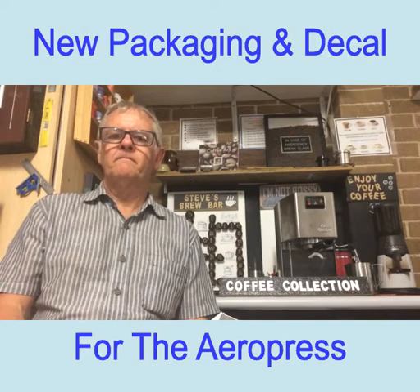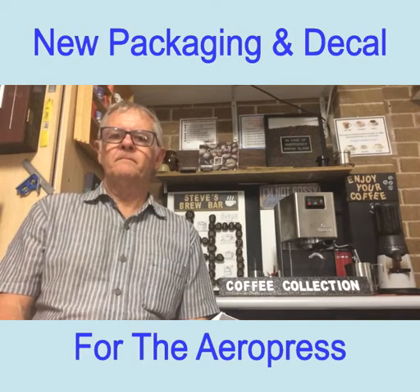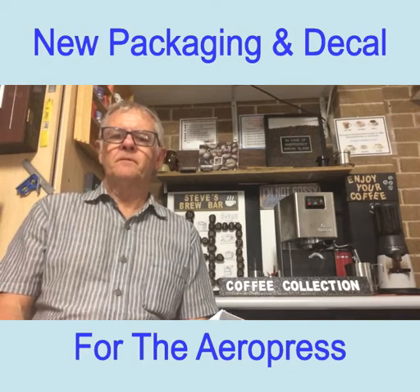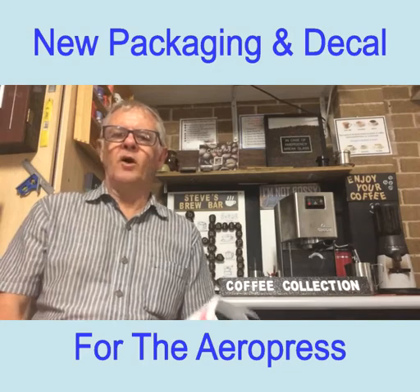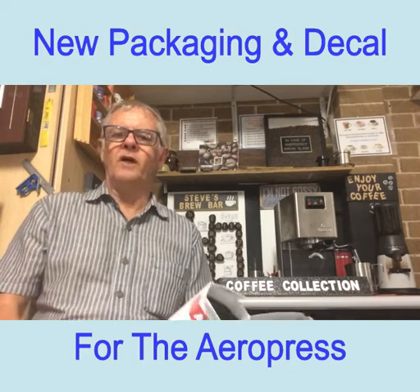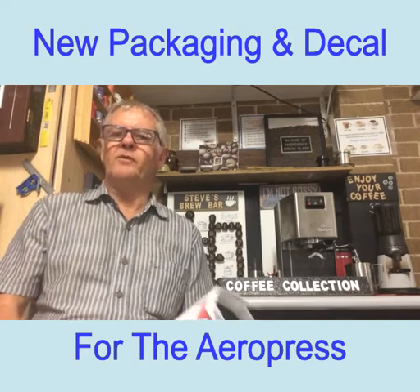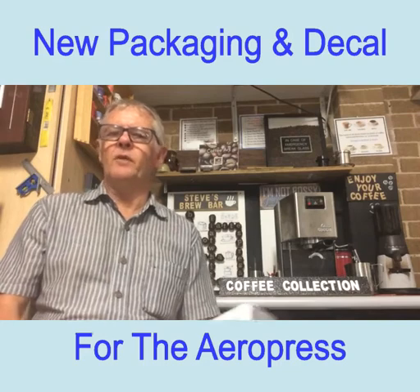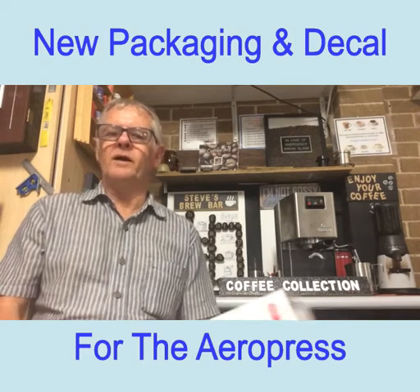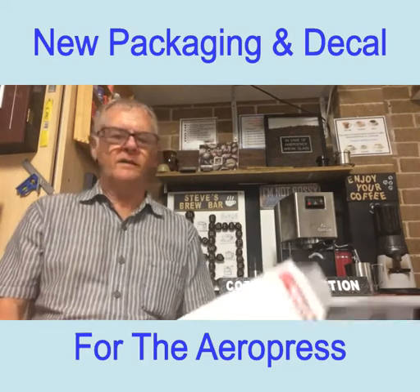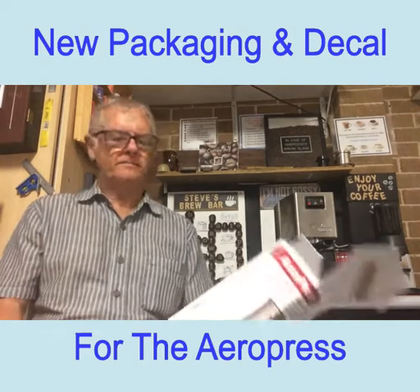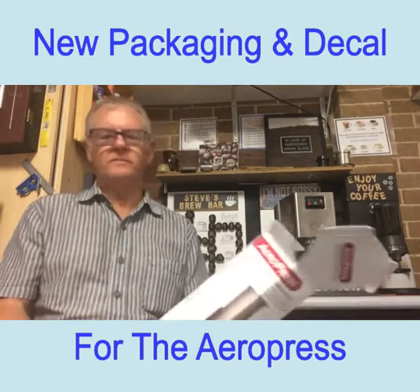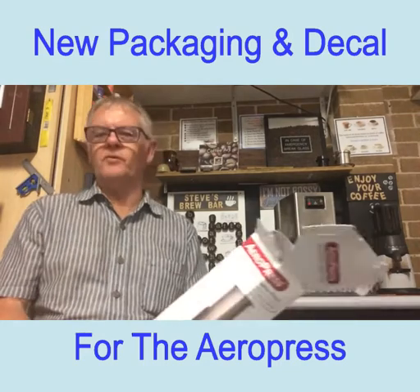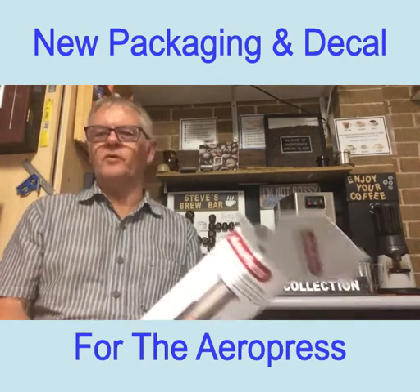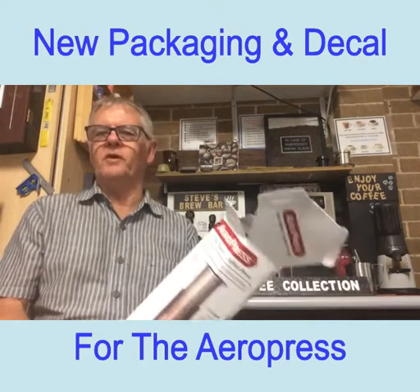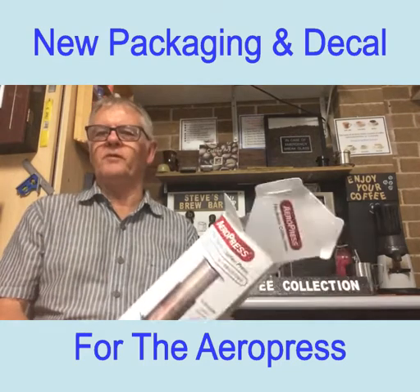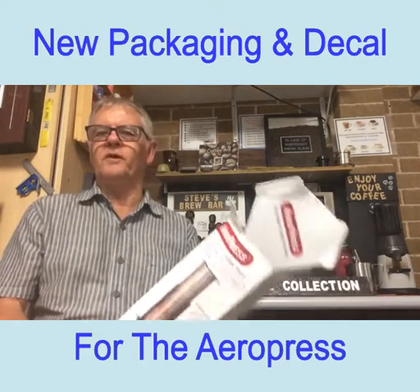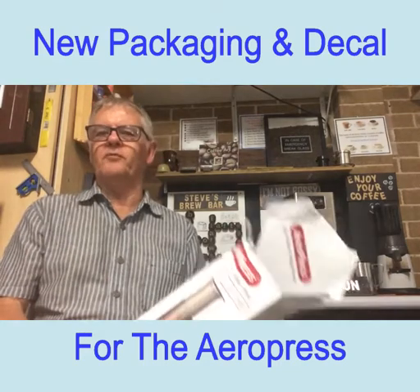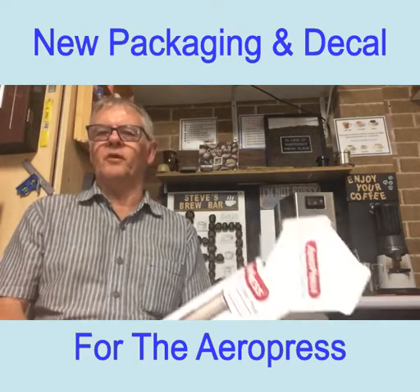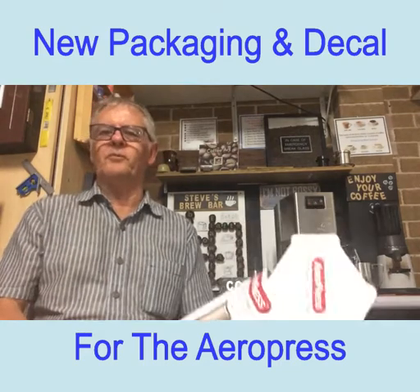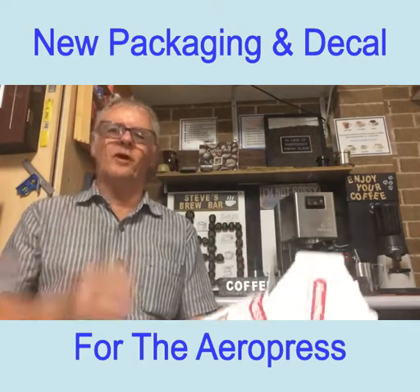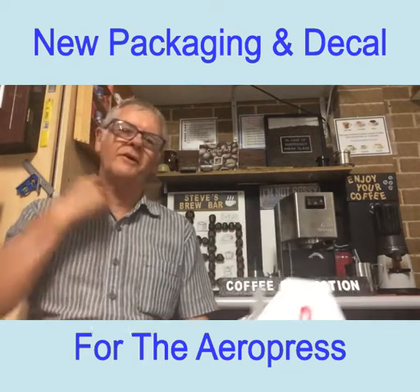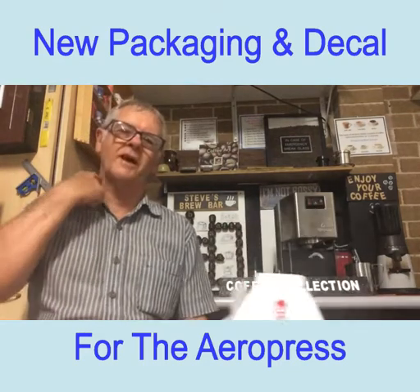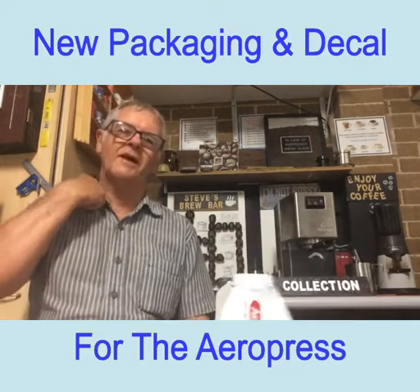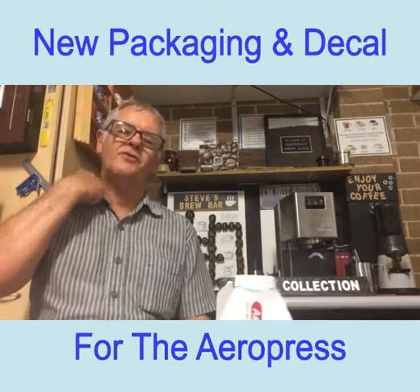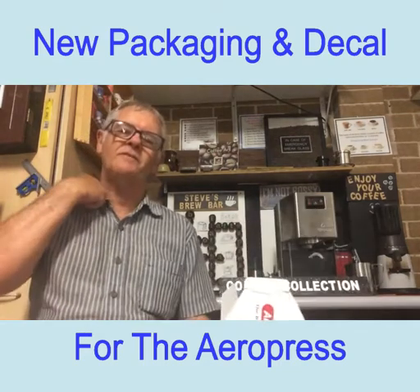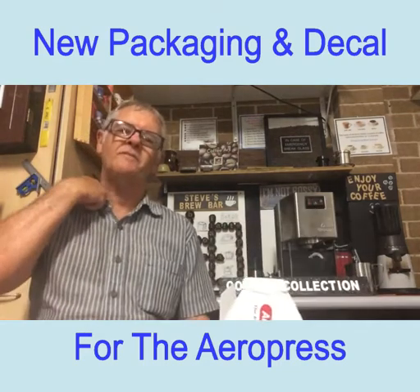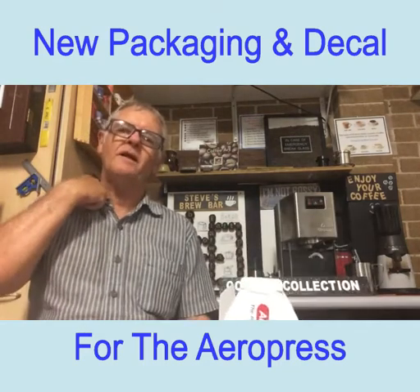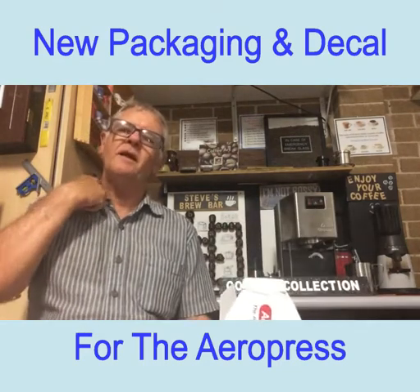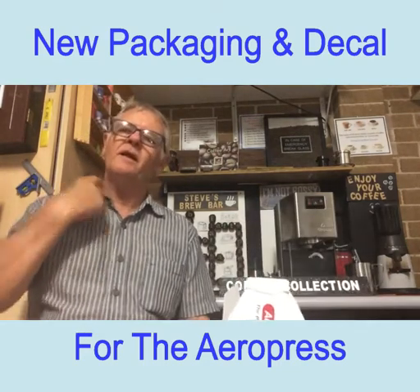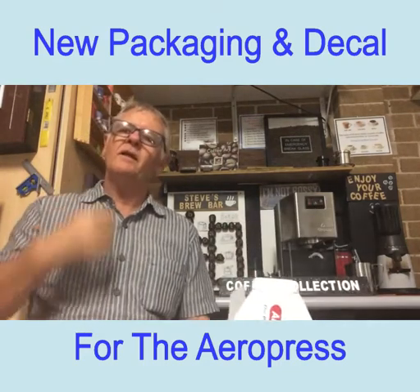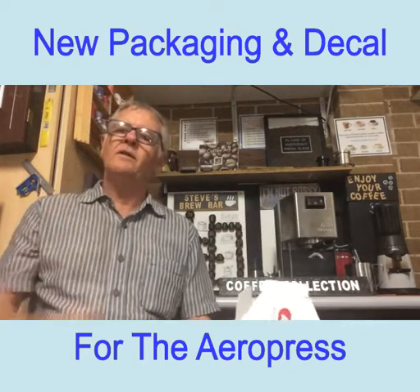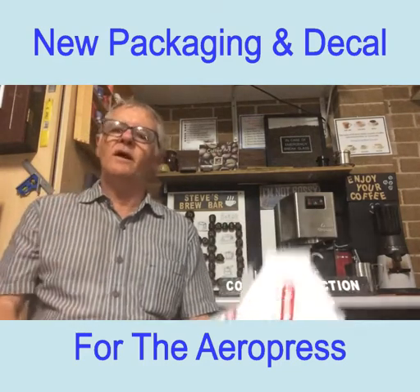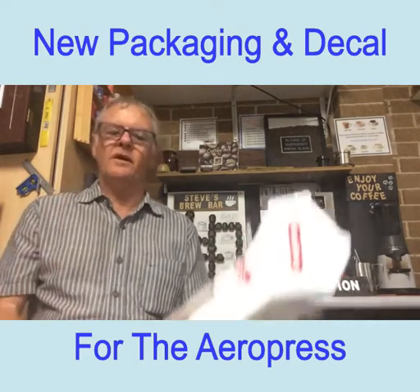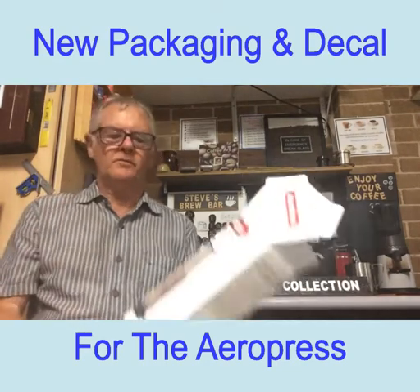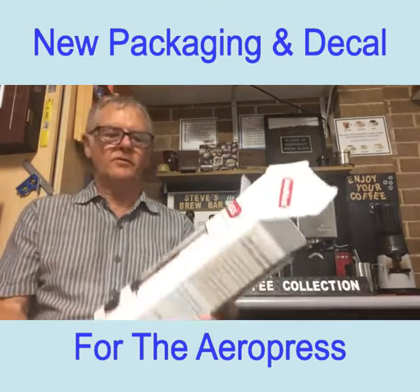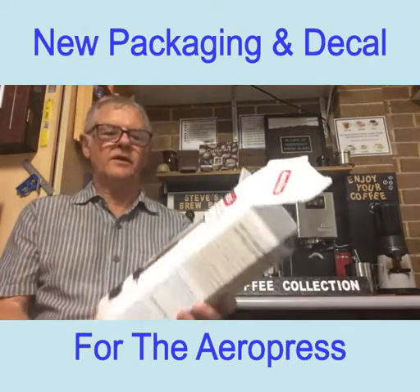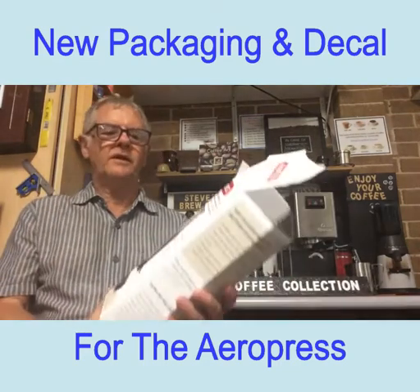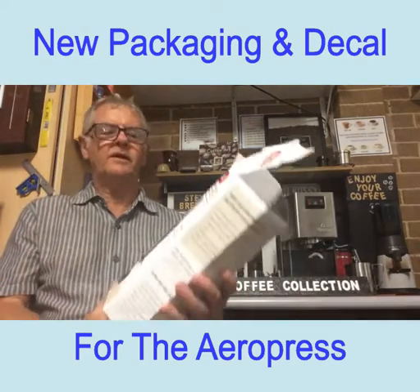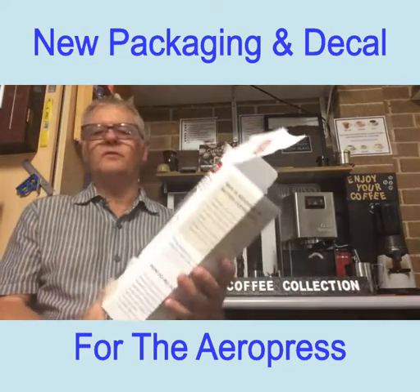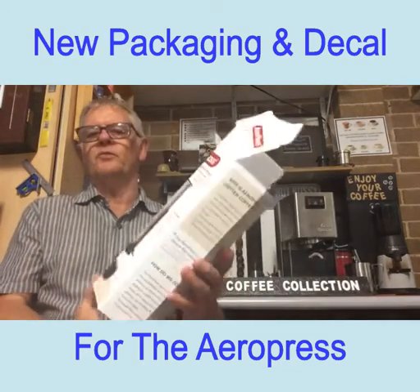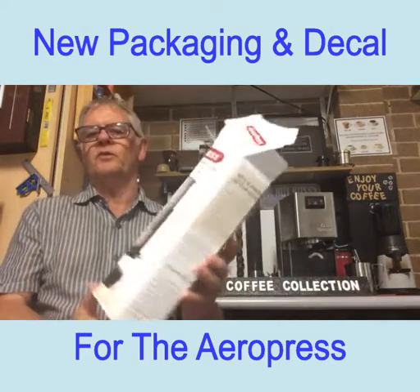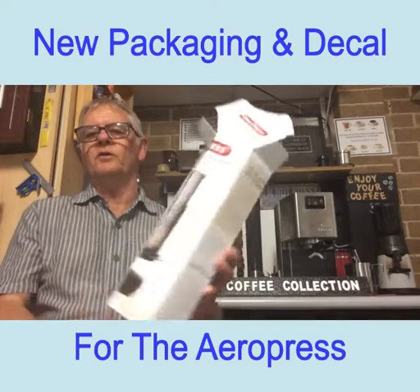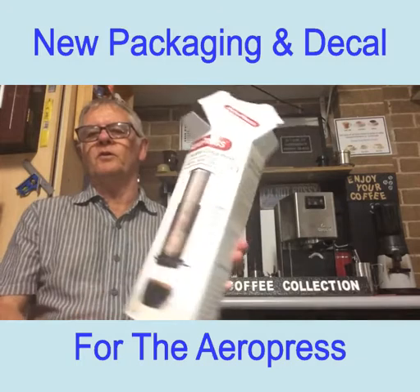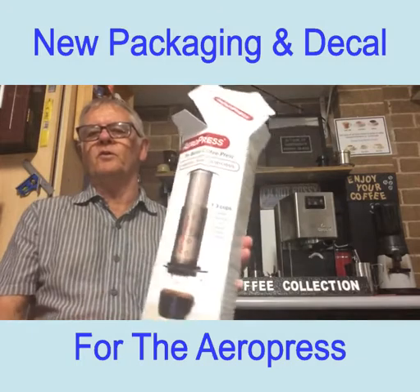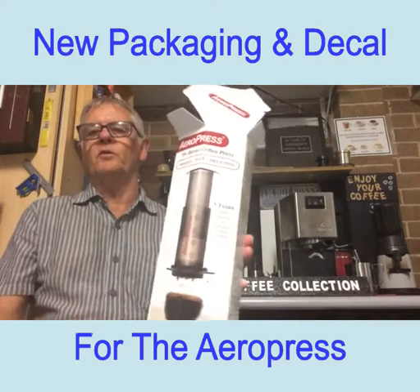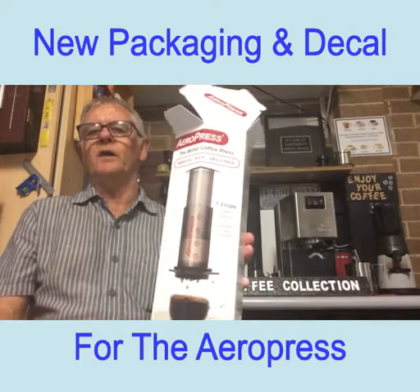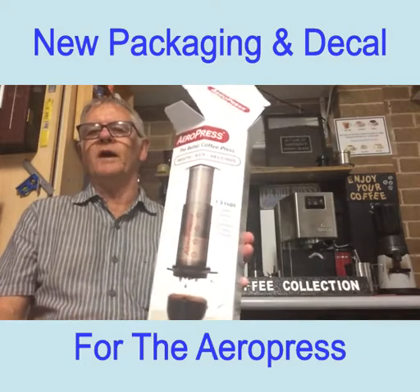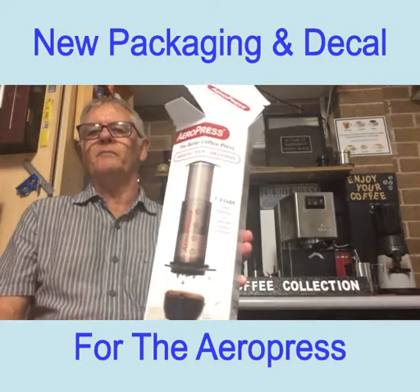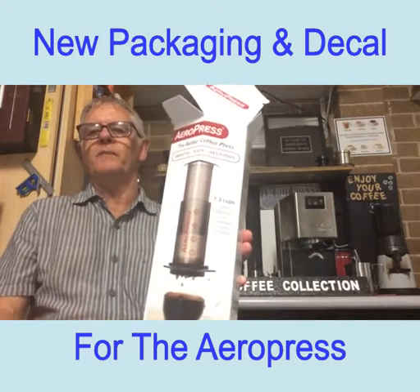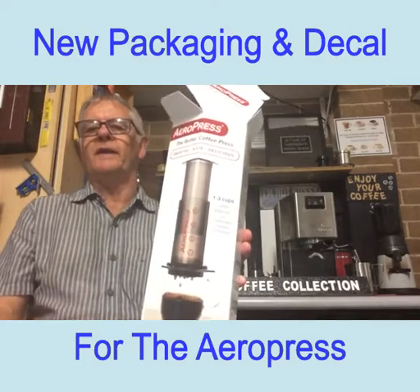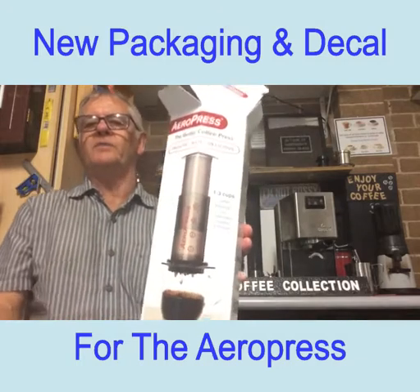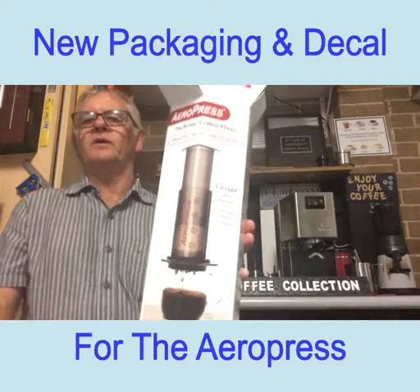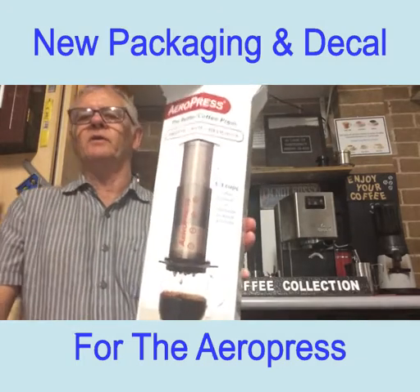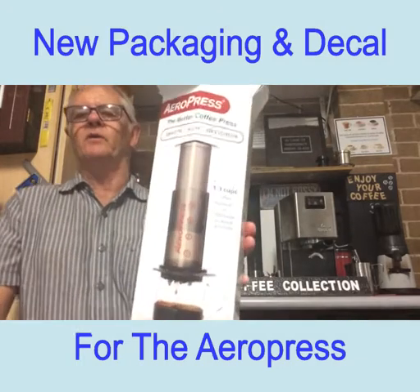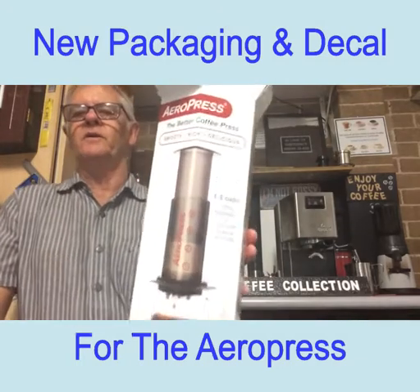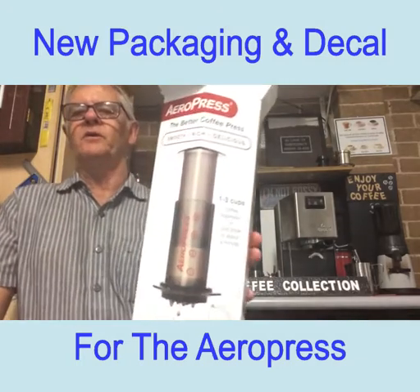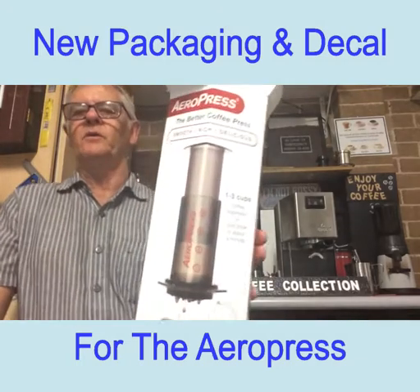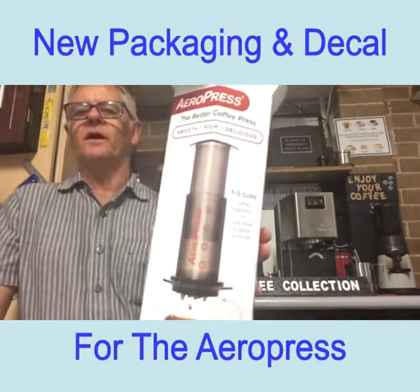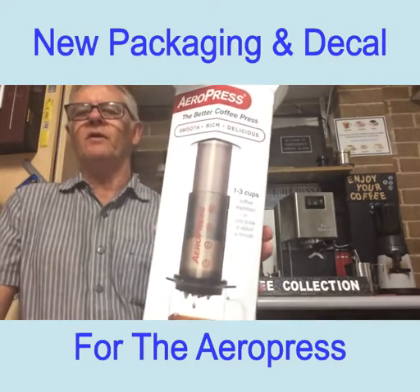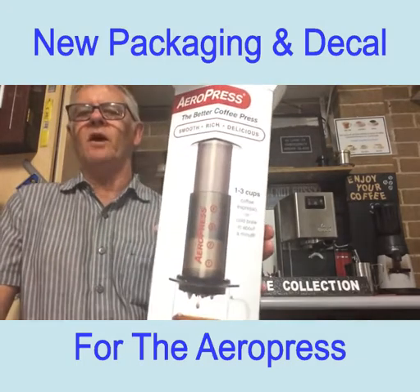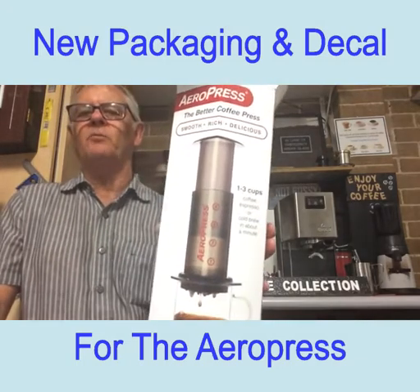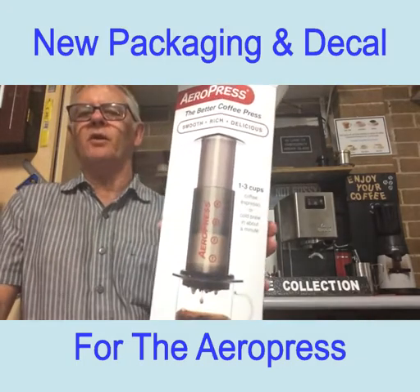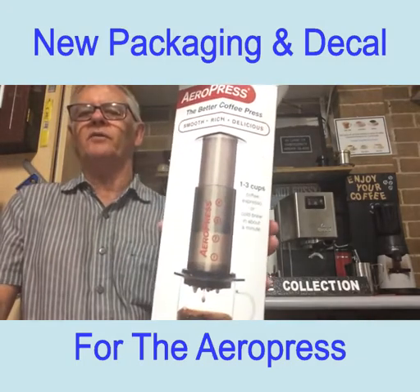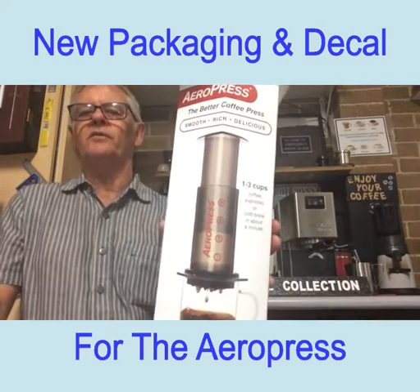Hi everyone, Steve here from Coffee Collection. Today I'm just taking you through the new packaging of the new AeroPress.